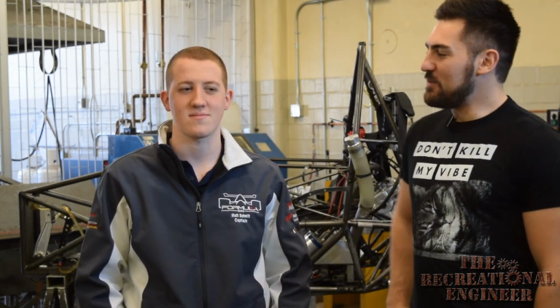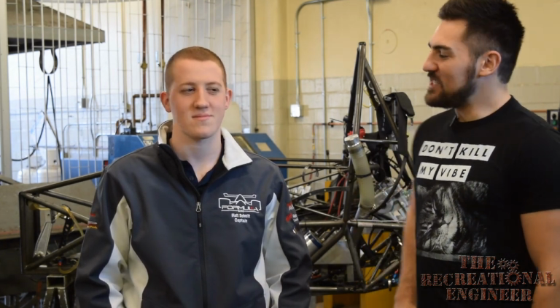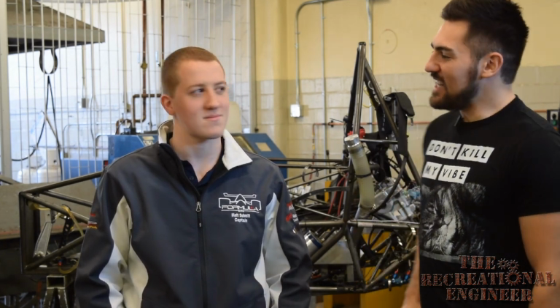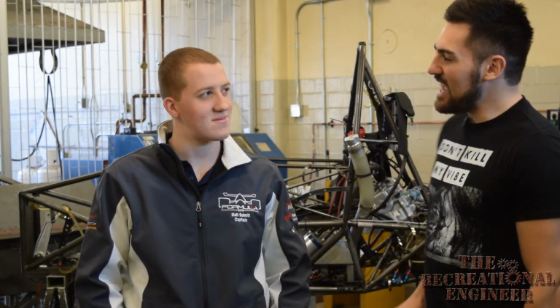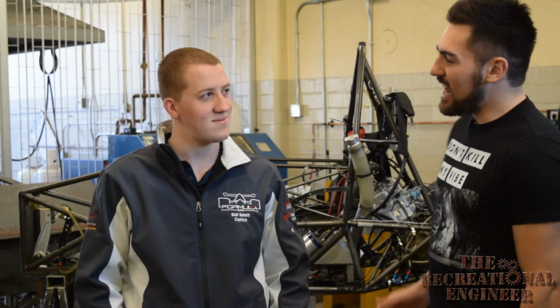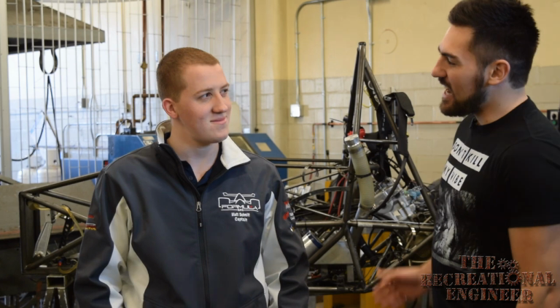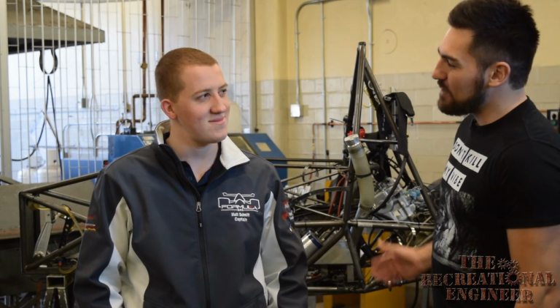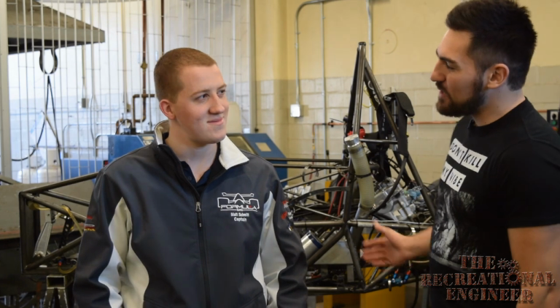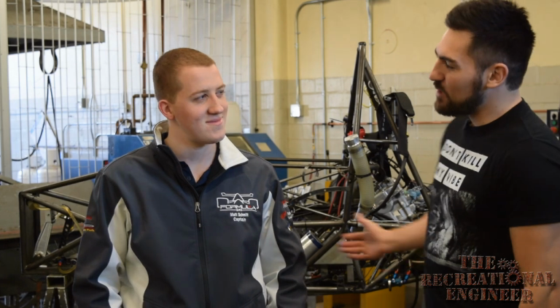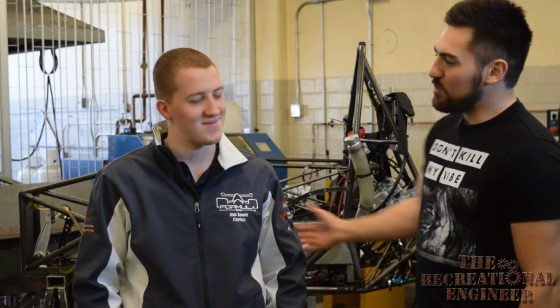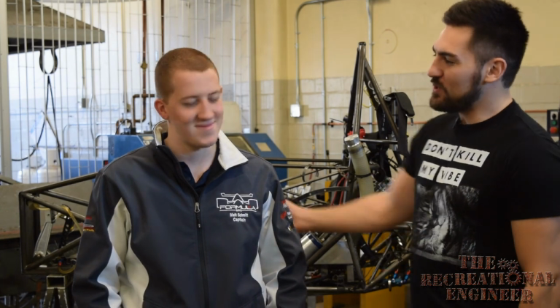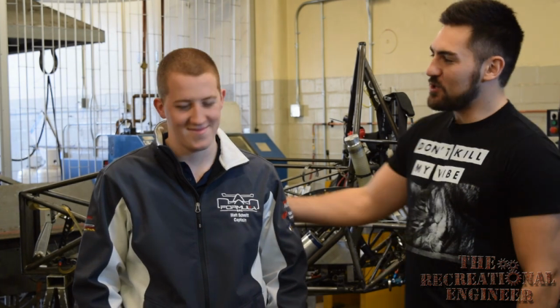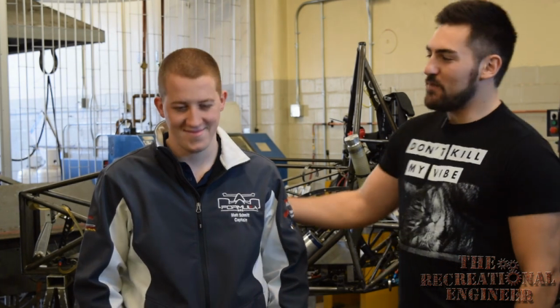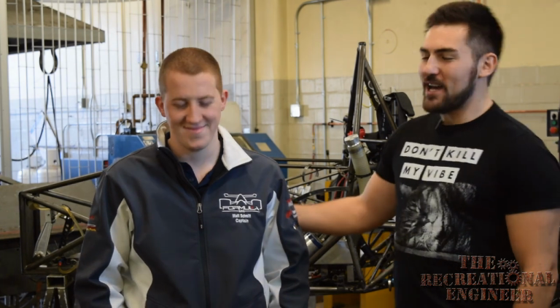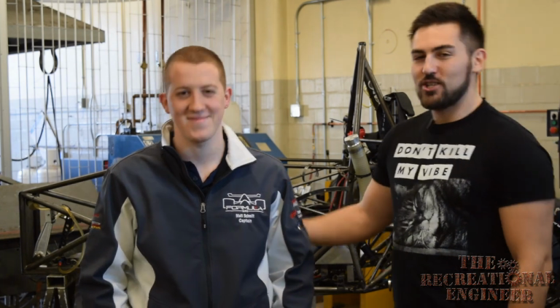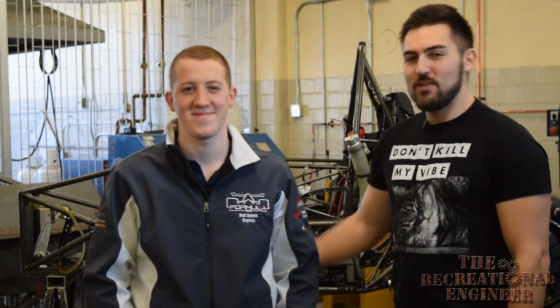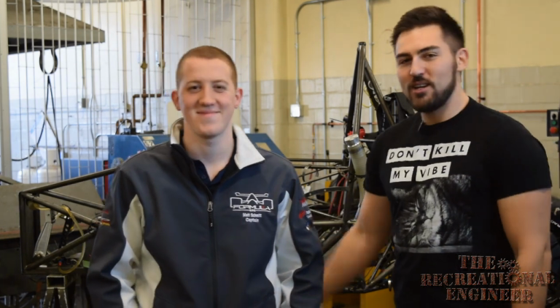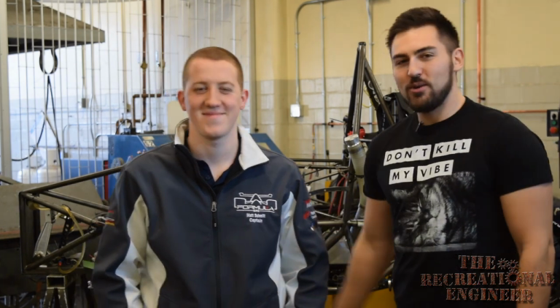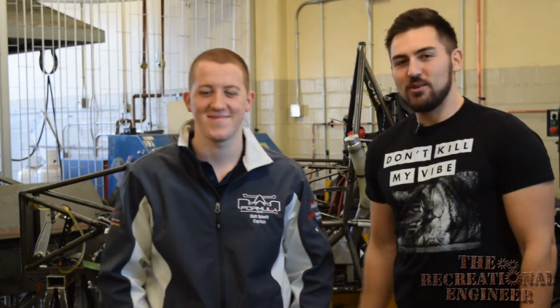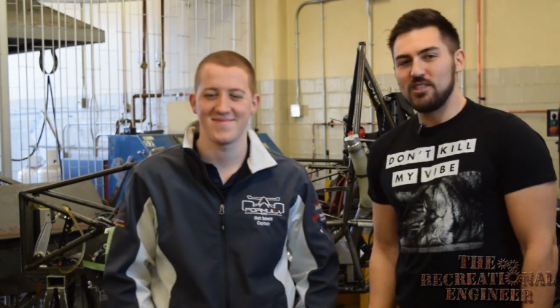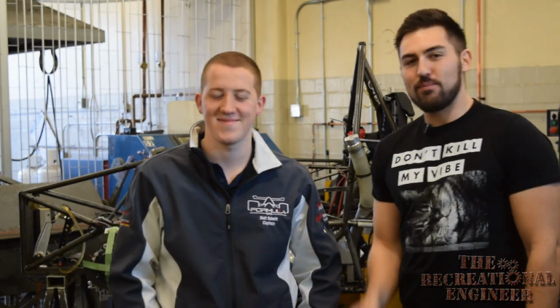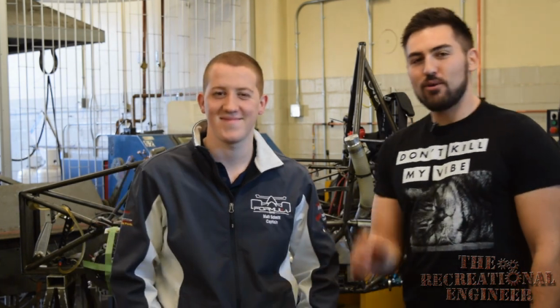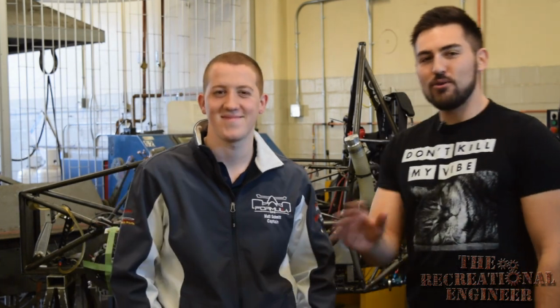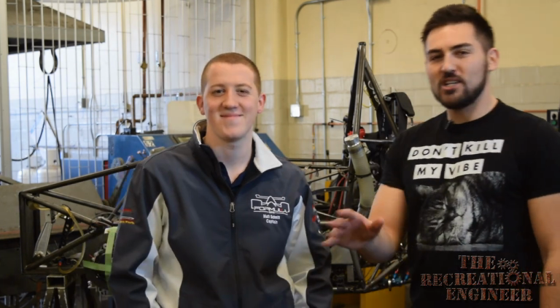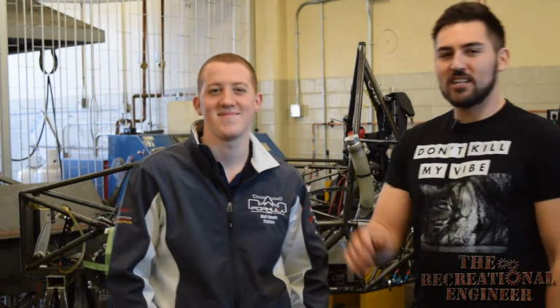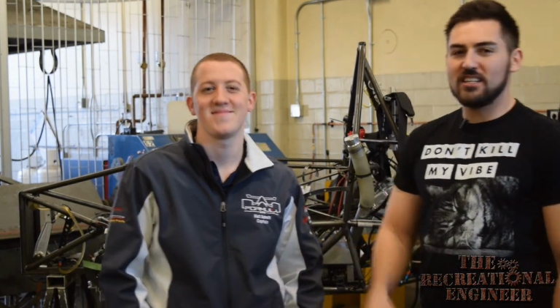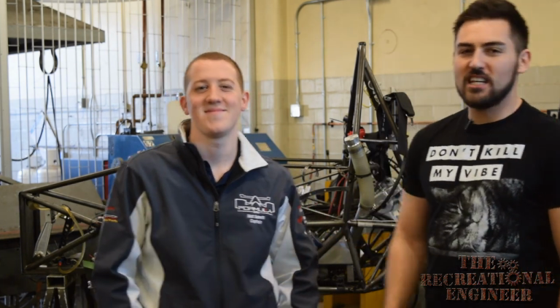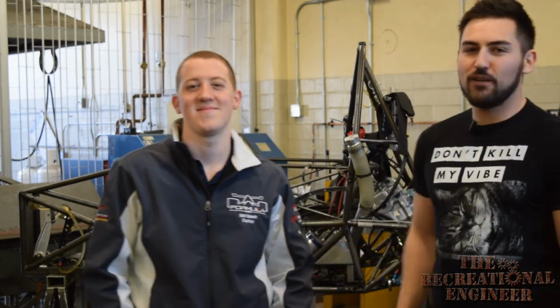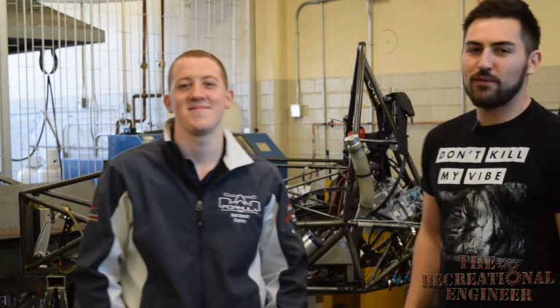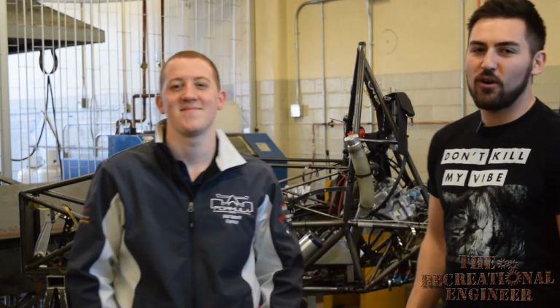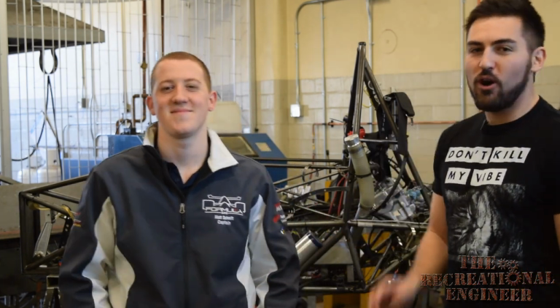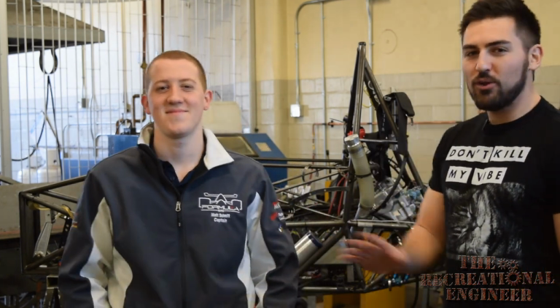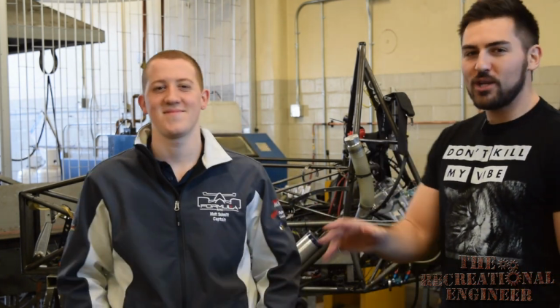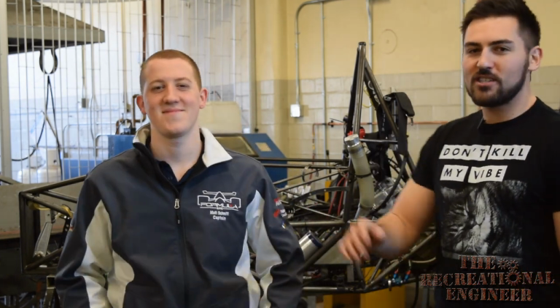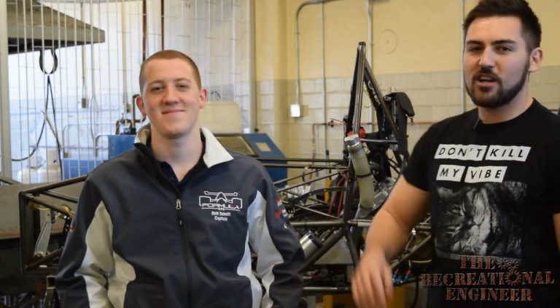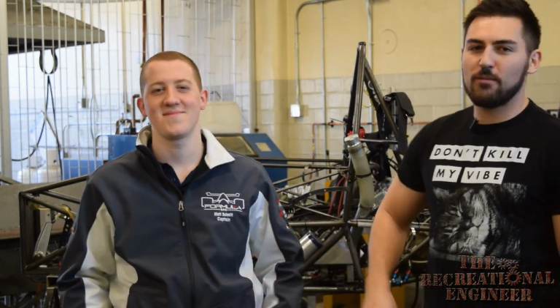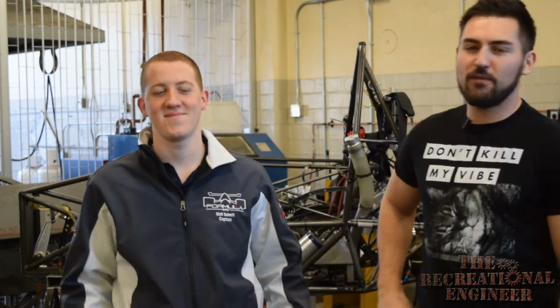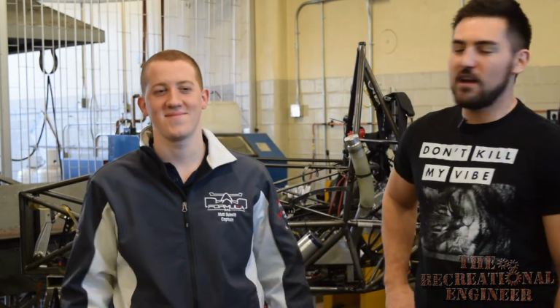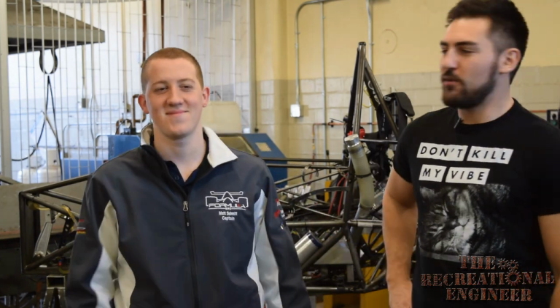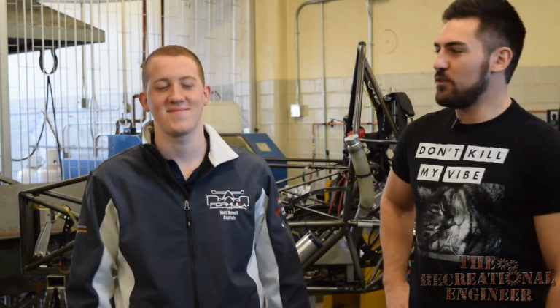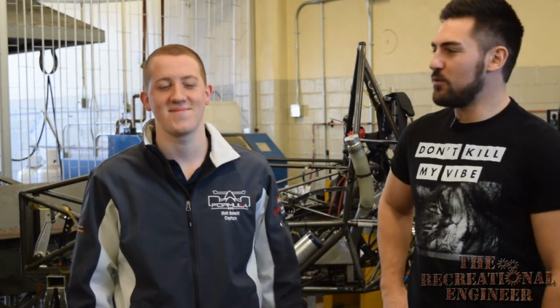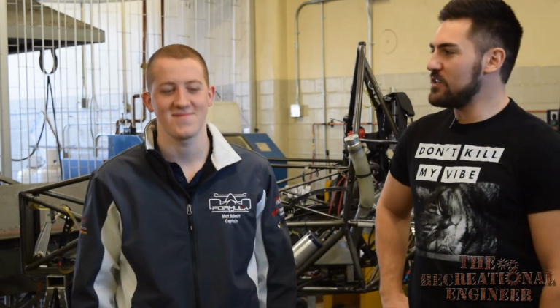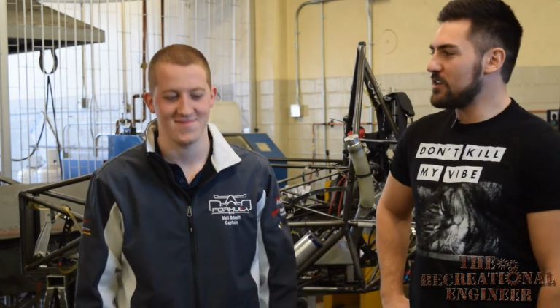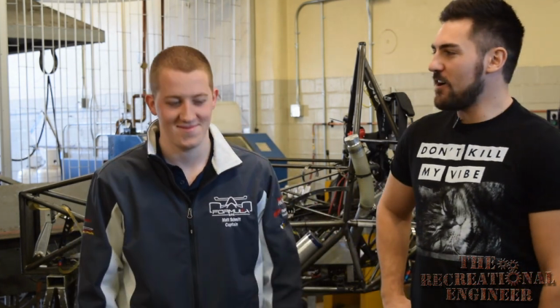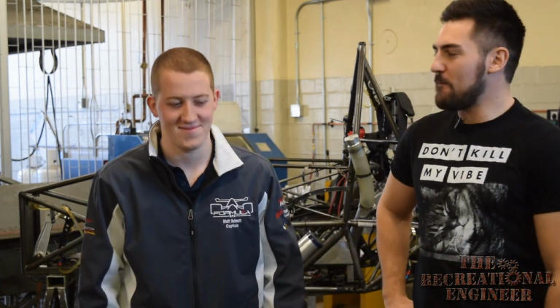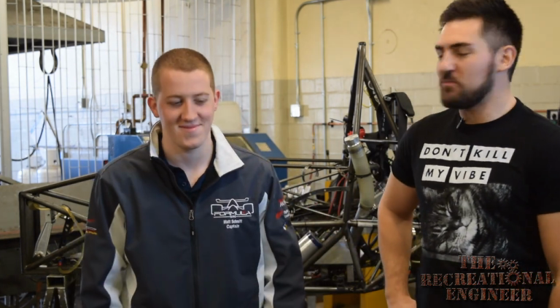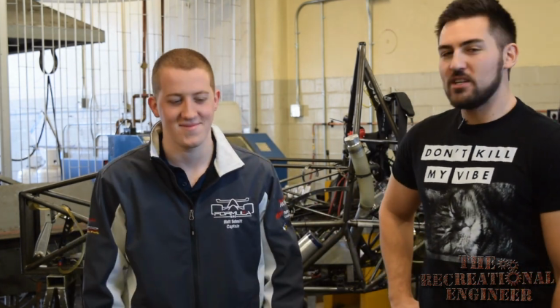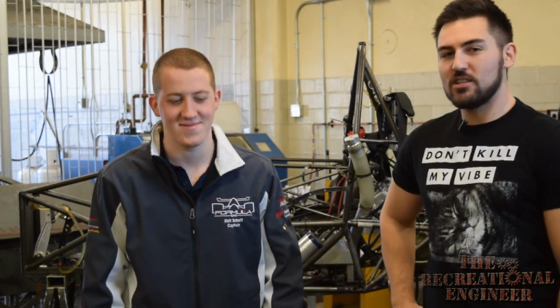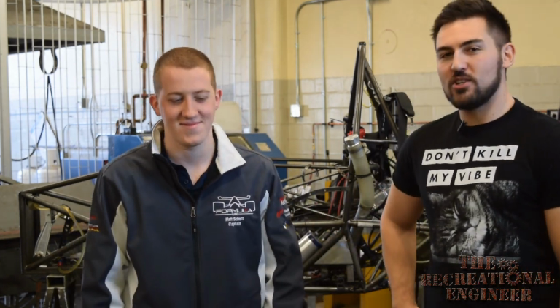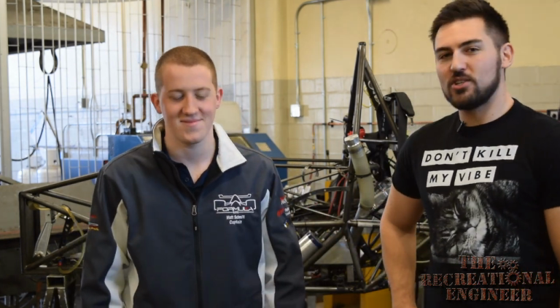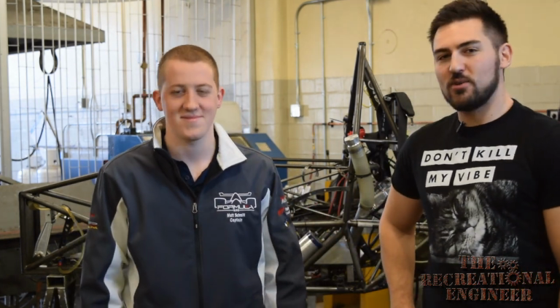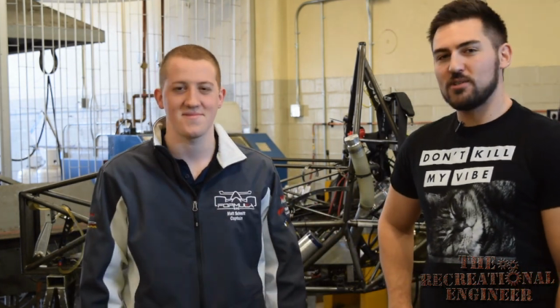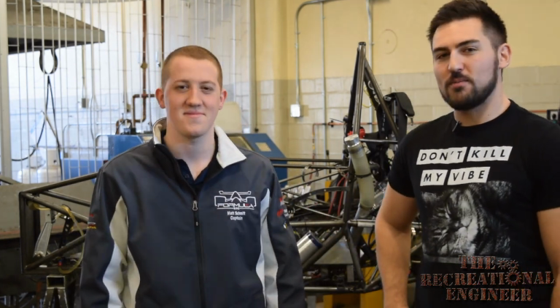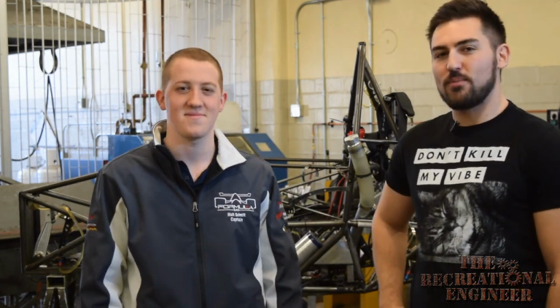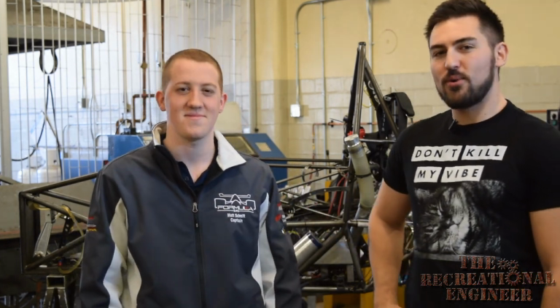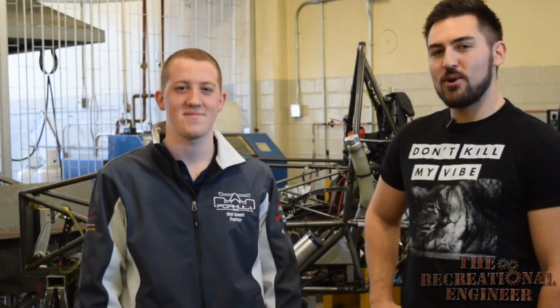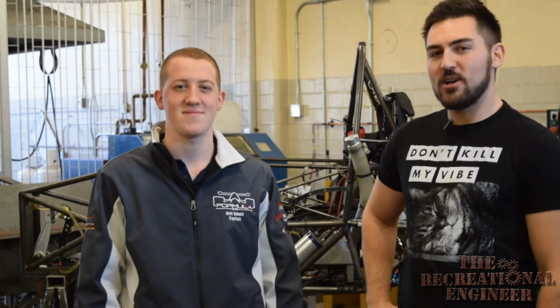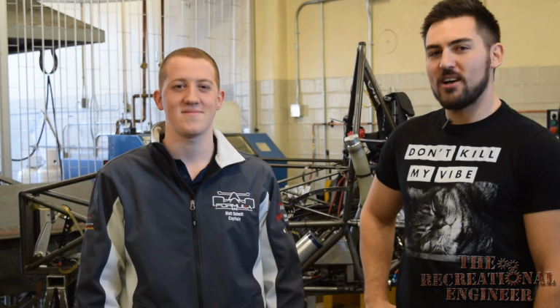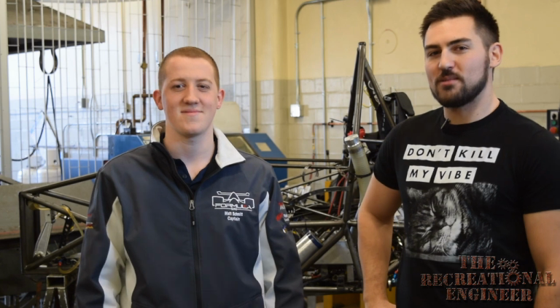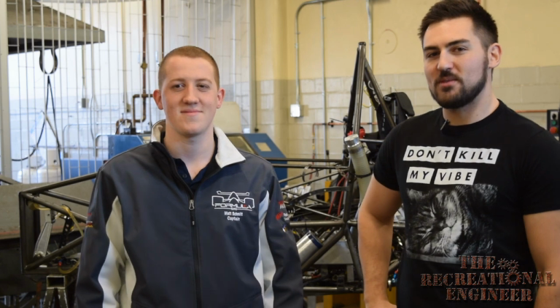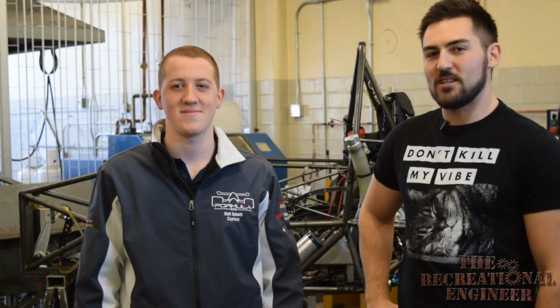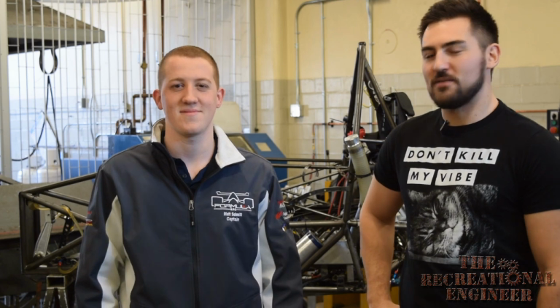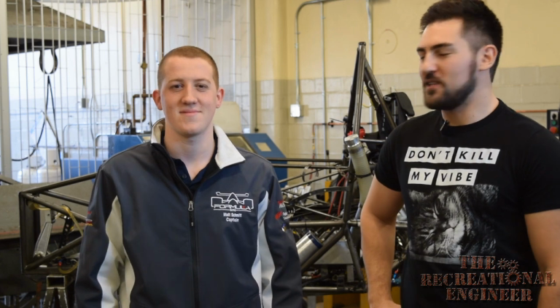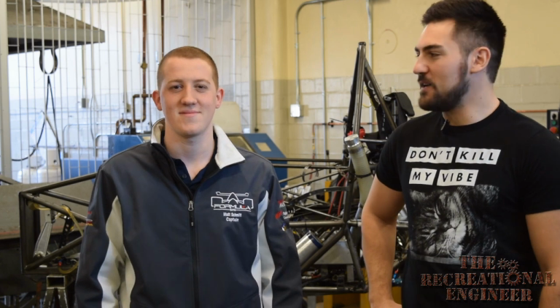Today I am here with Mr. Matt Schmidt, who is the project lead for all things carbon fiber on the race car. He's going to show us some pretty awesome stuff today.